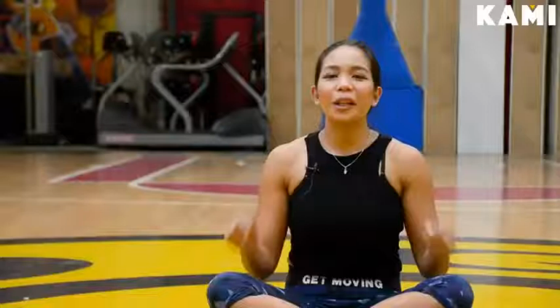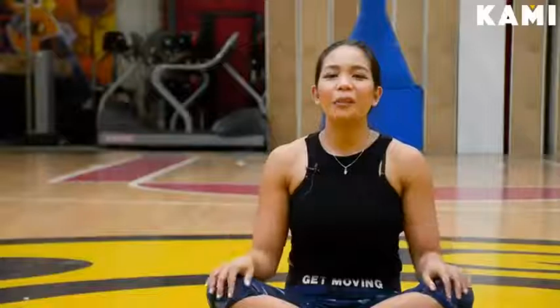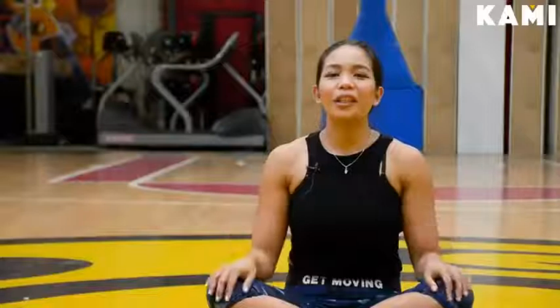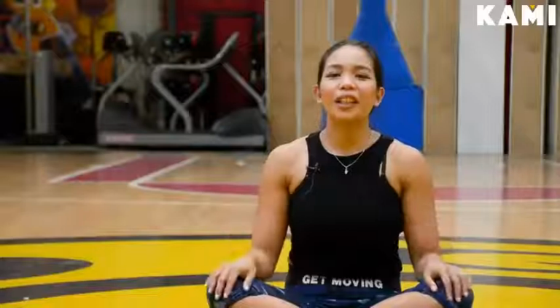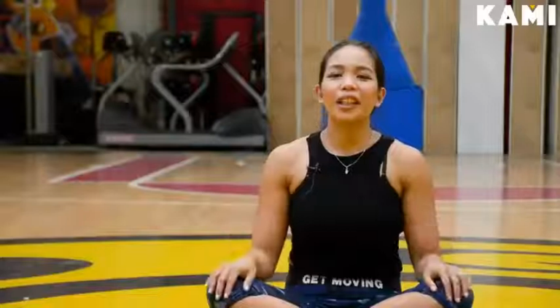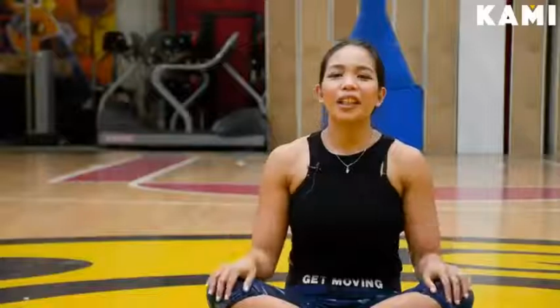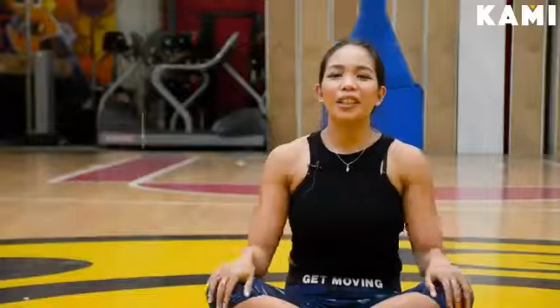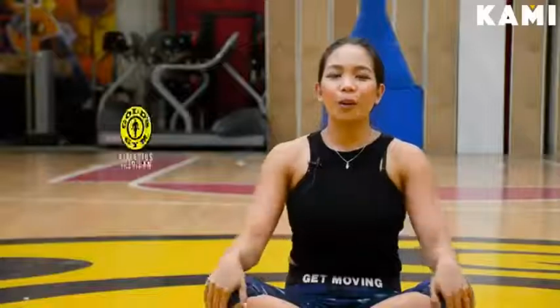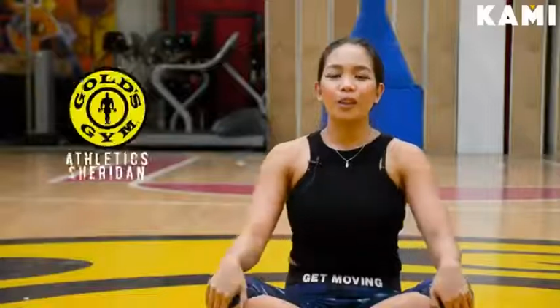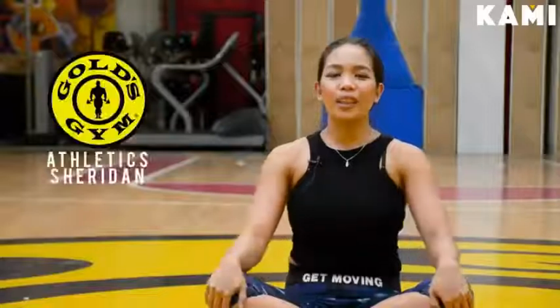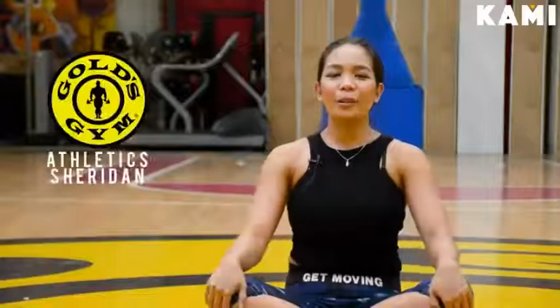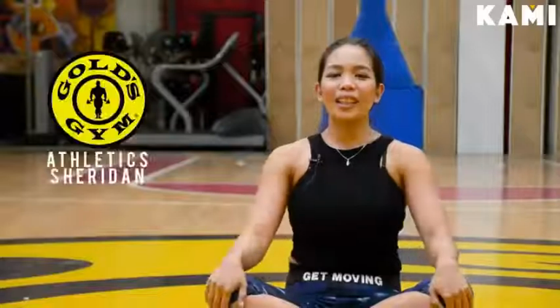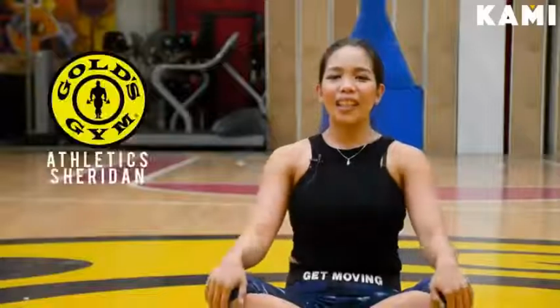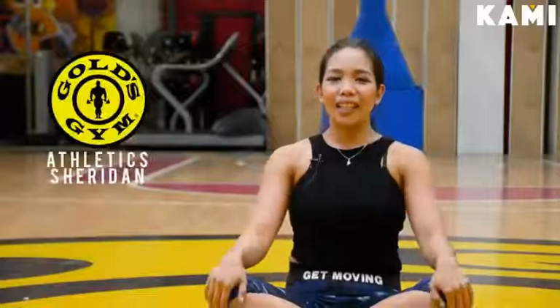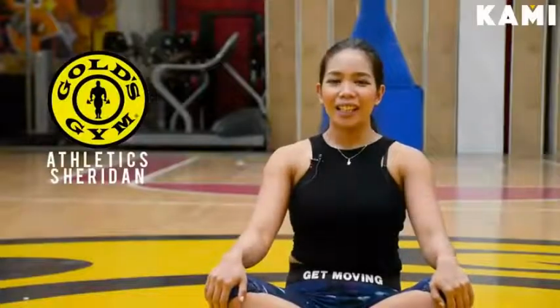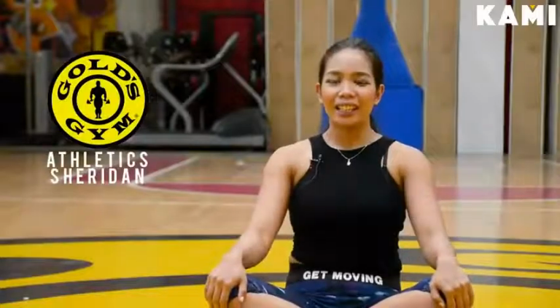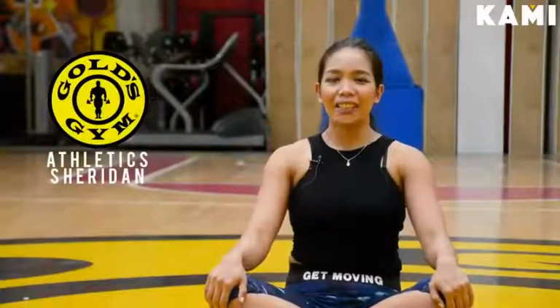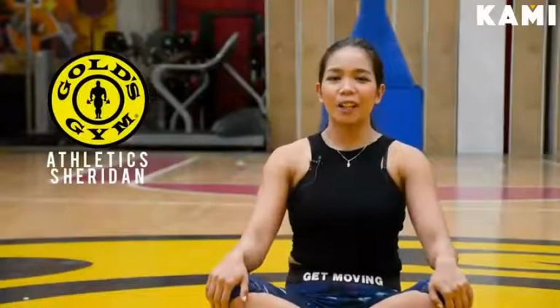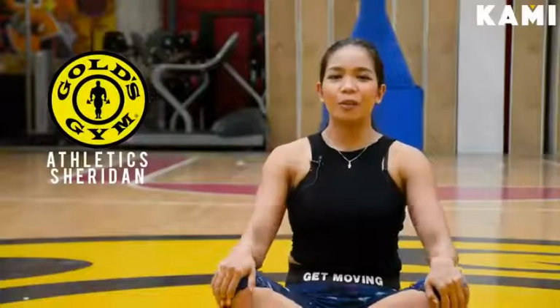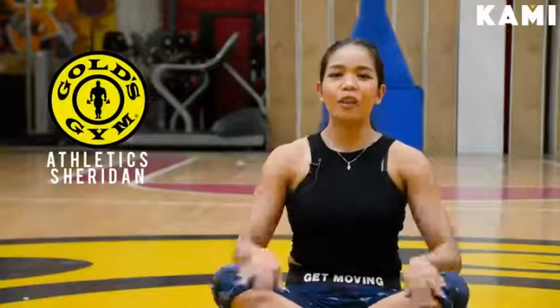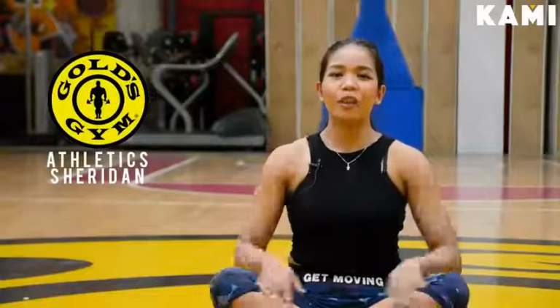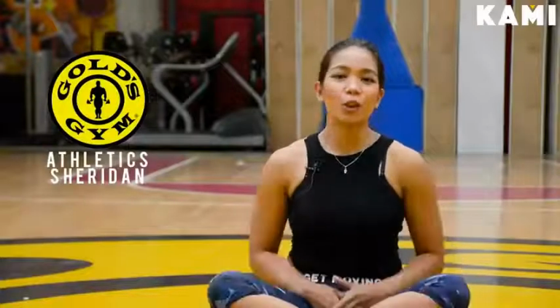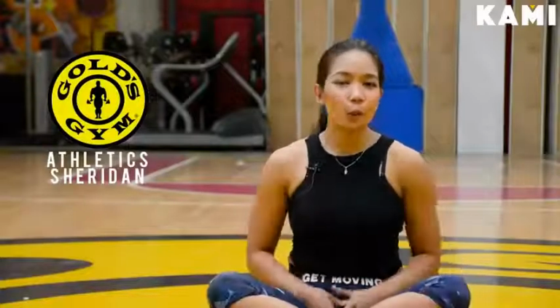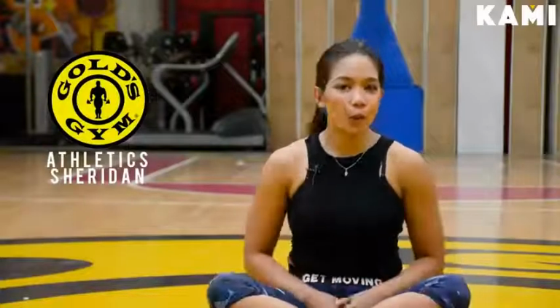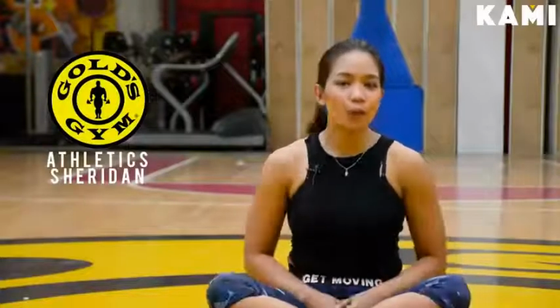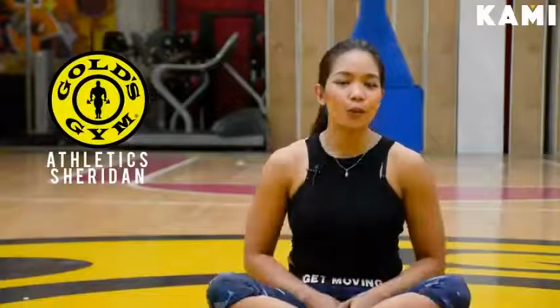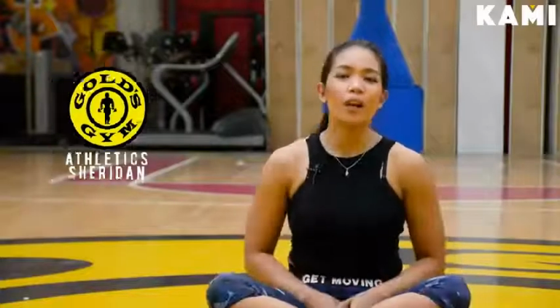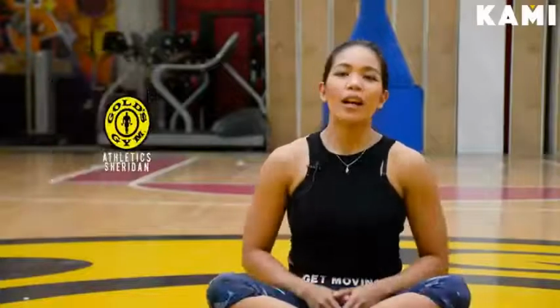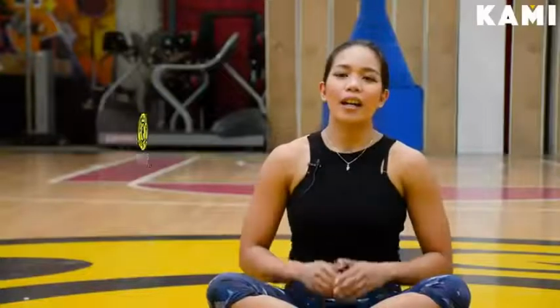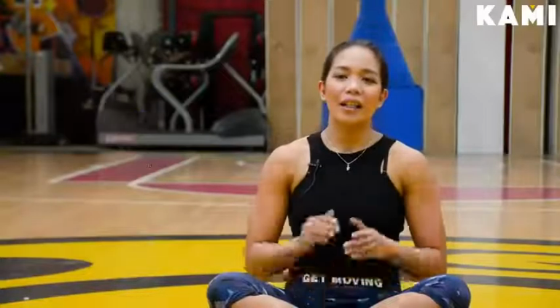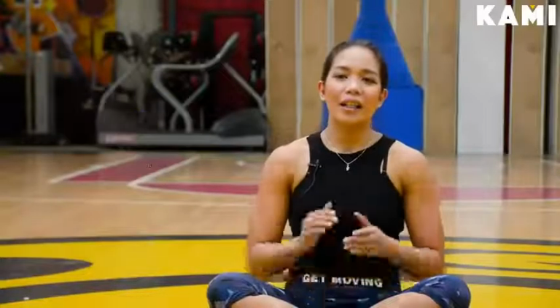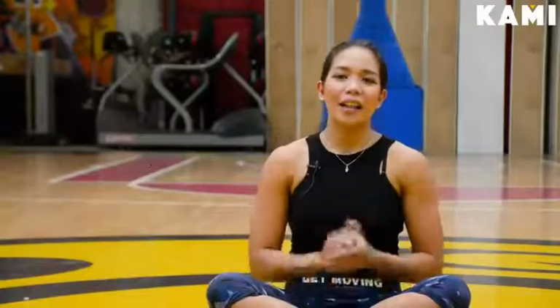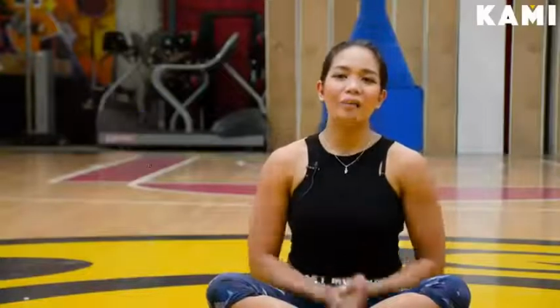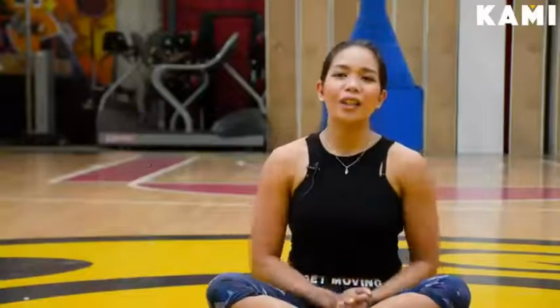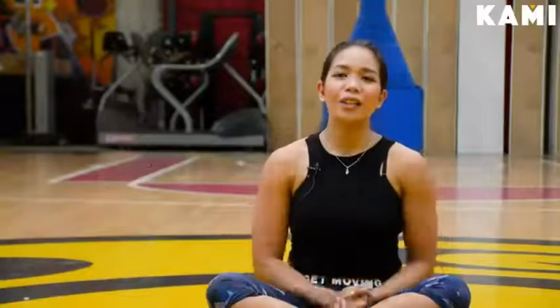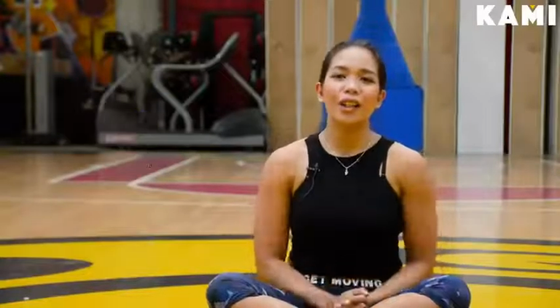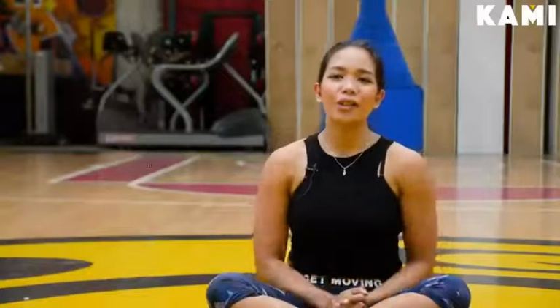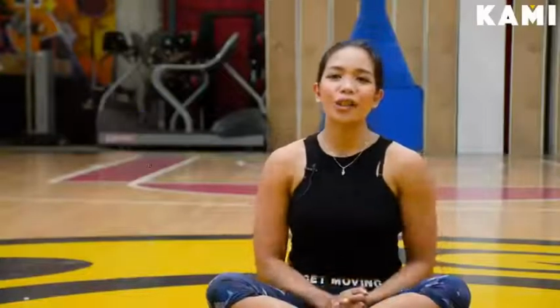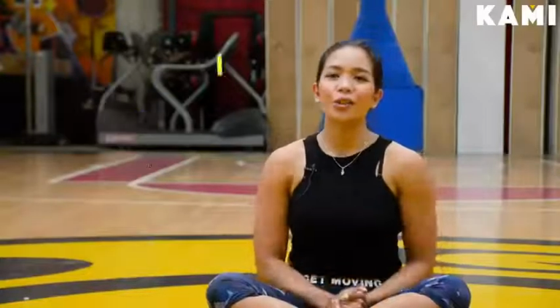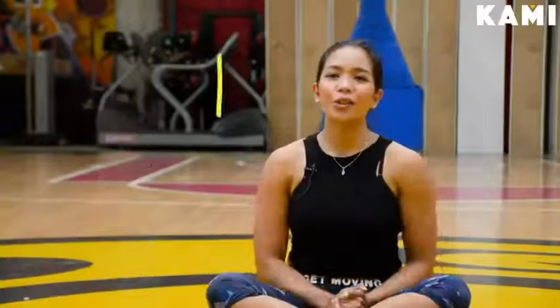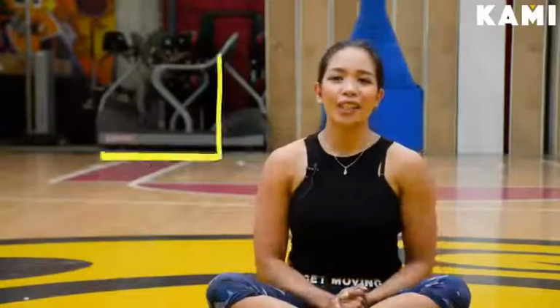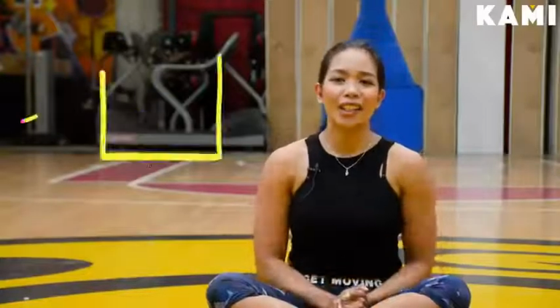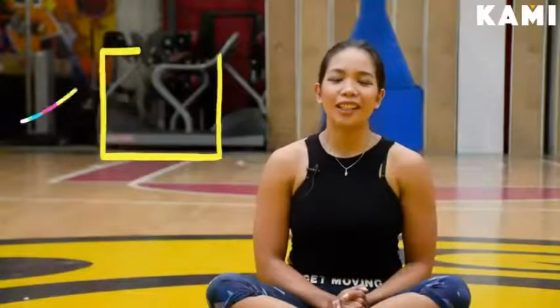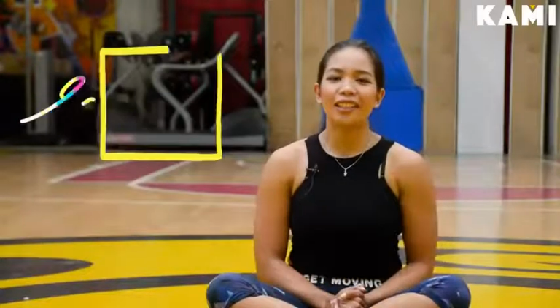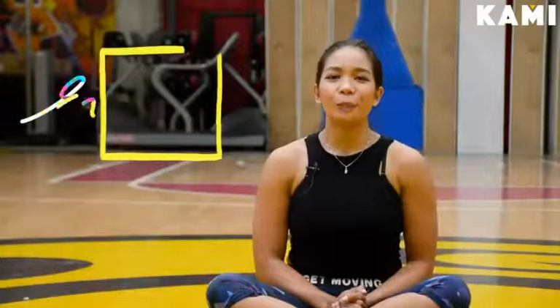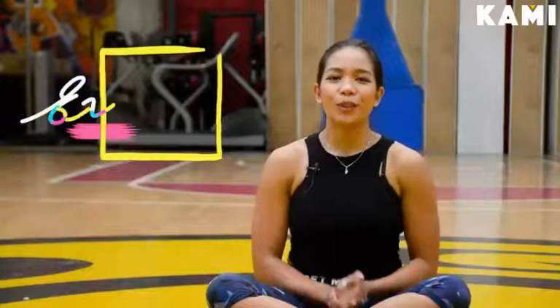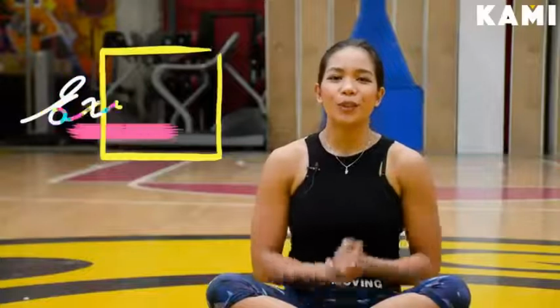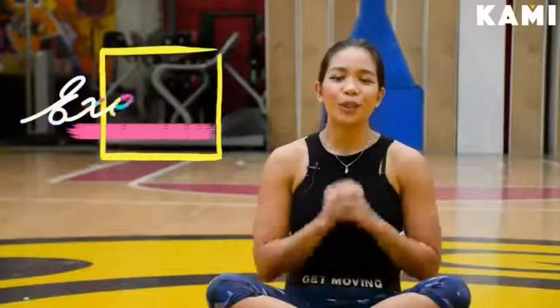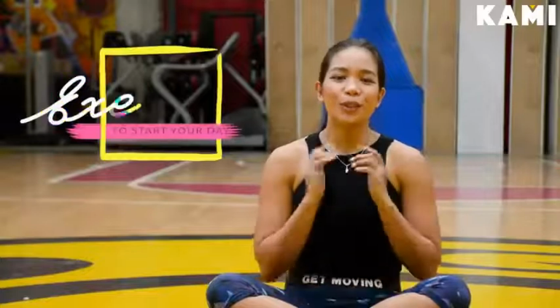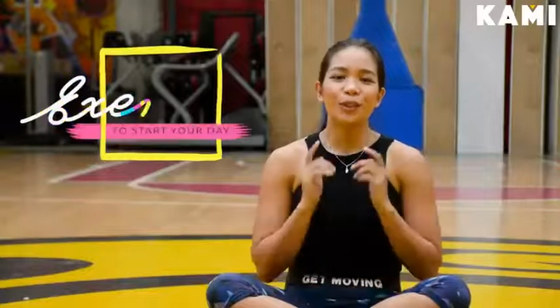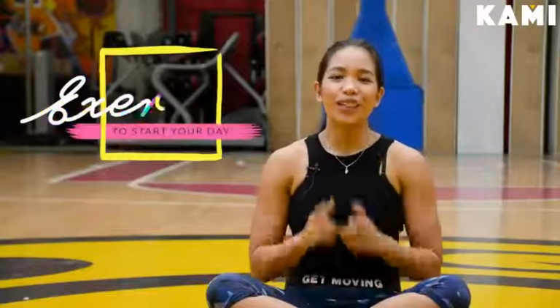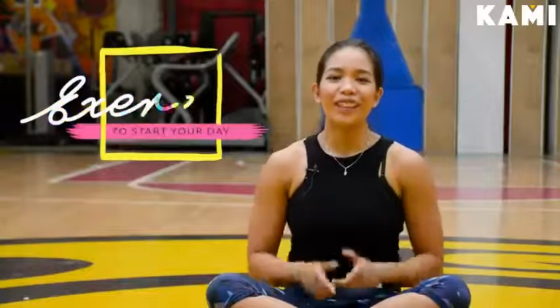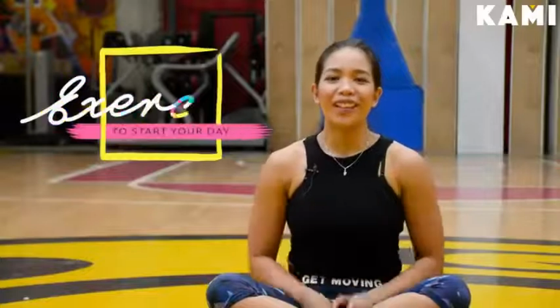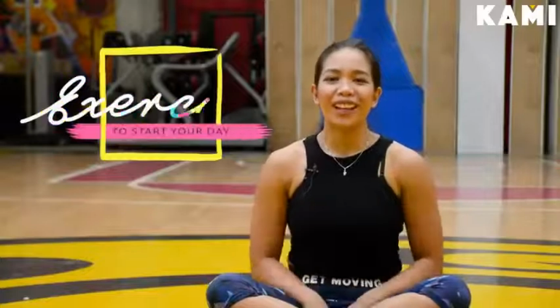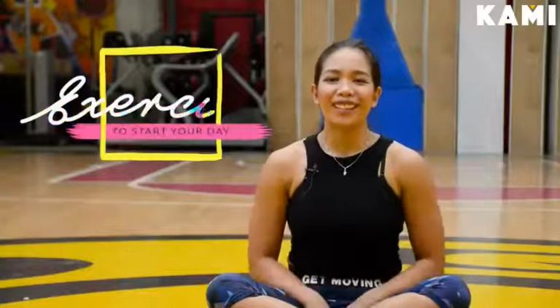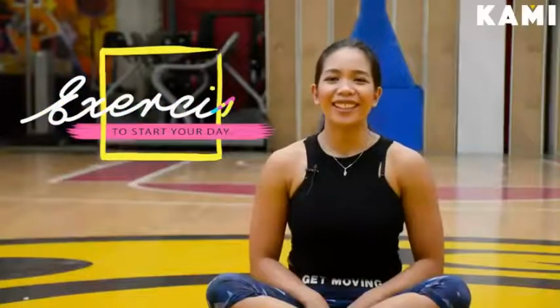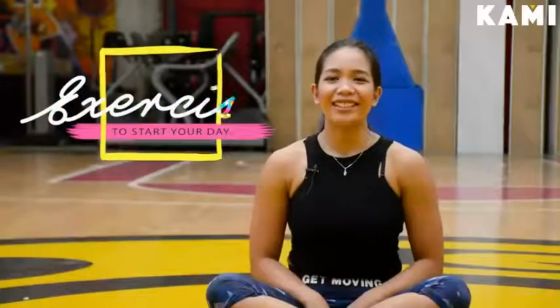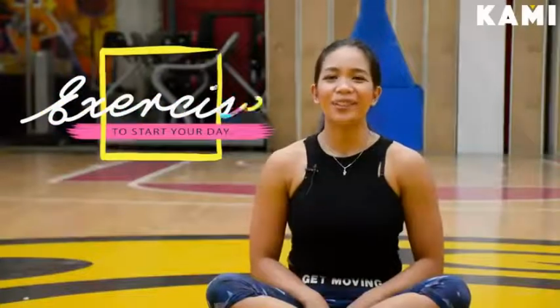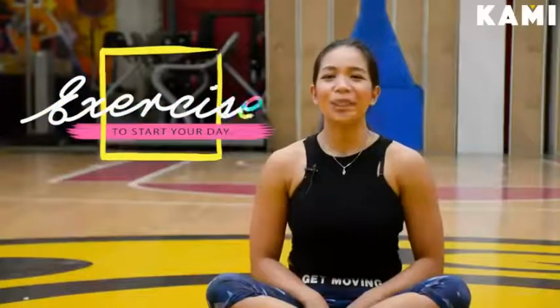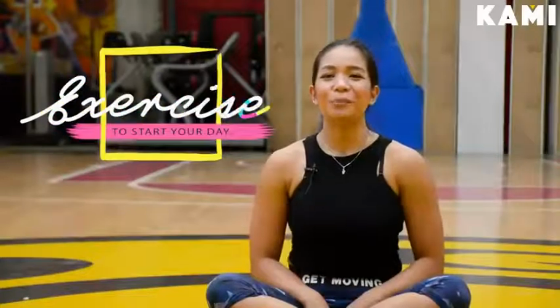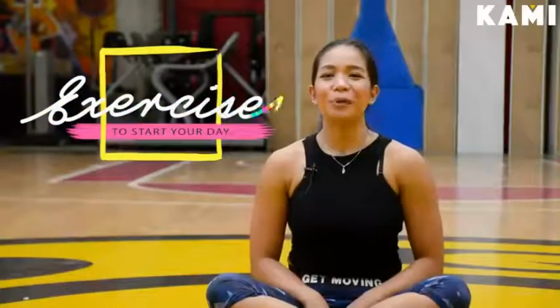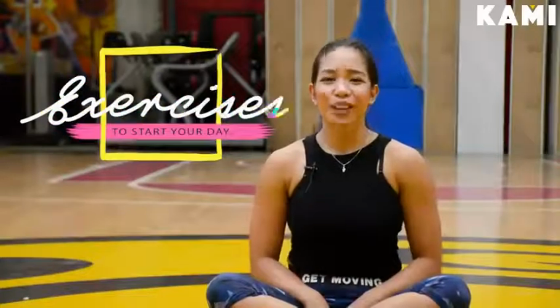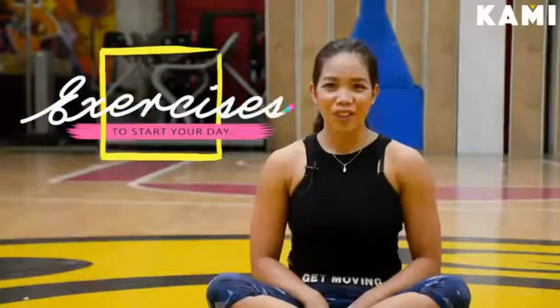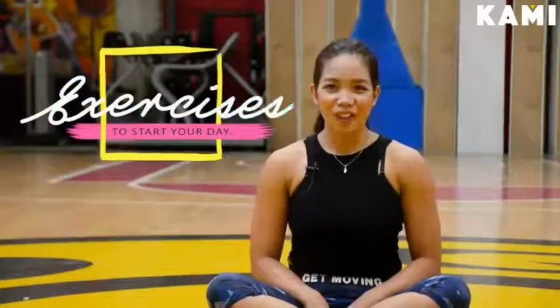Hey, we're here at Gold Gym Athletics, and we're going to show you a dynamic stretching routine to start your day right and to keep you energized.